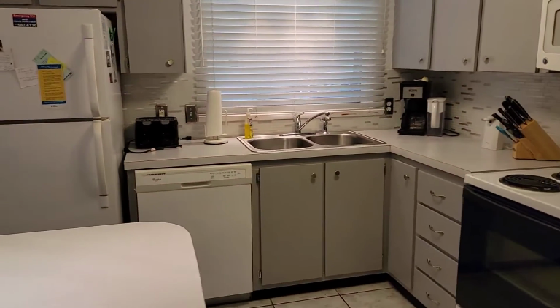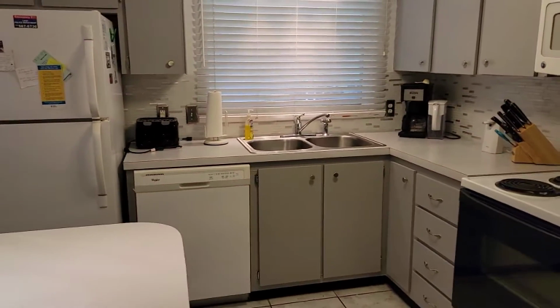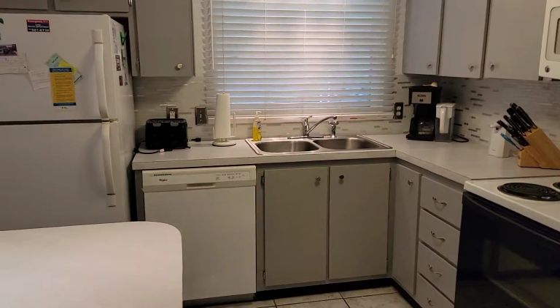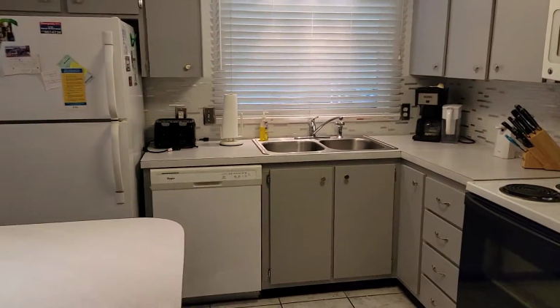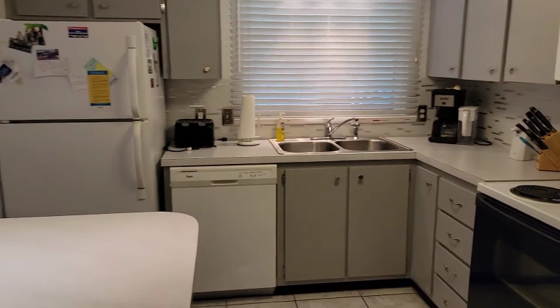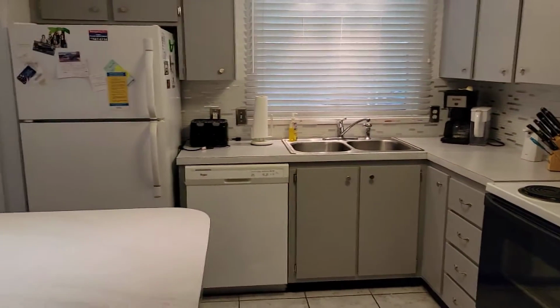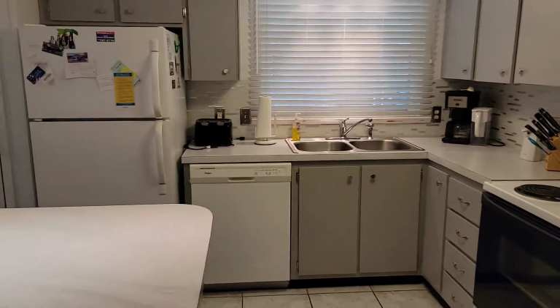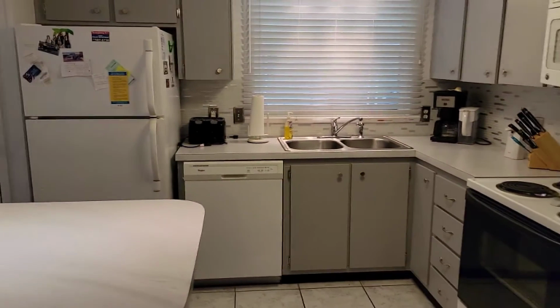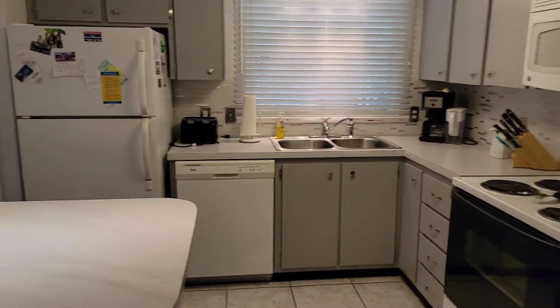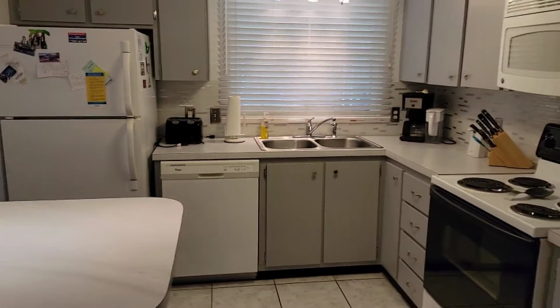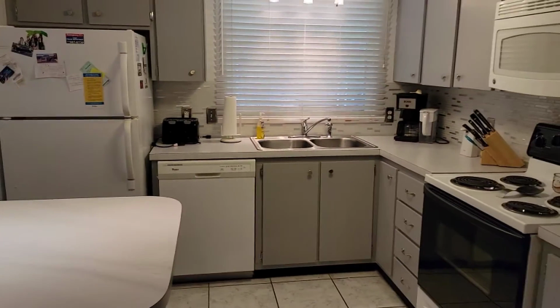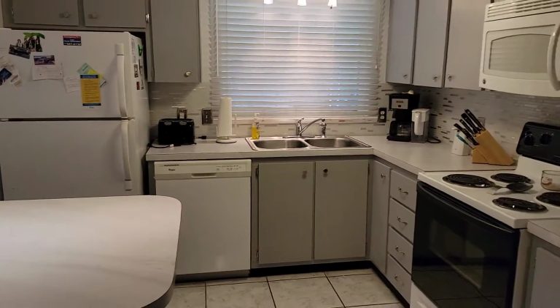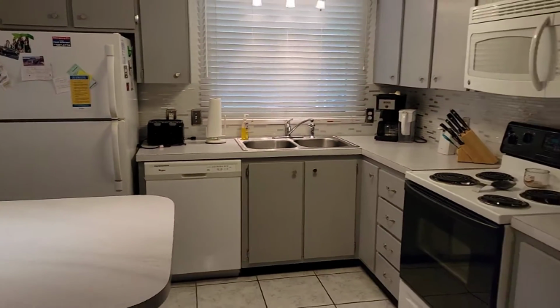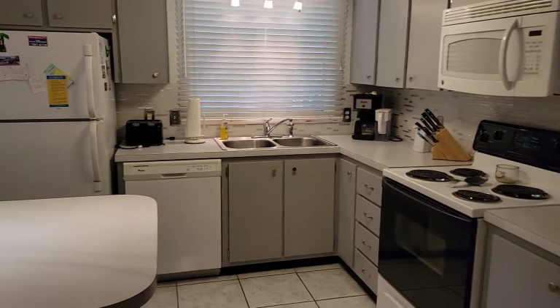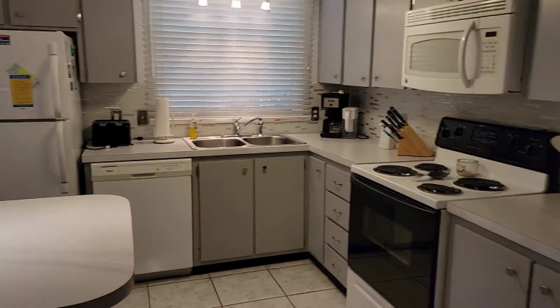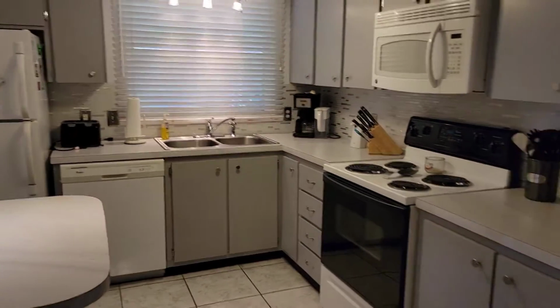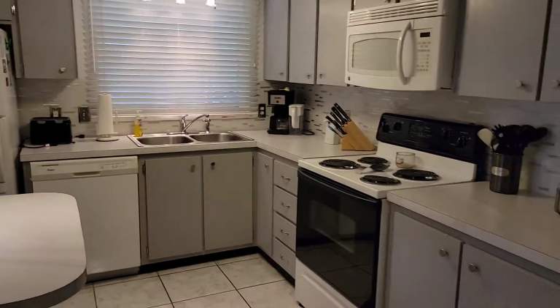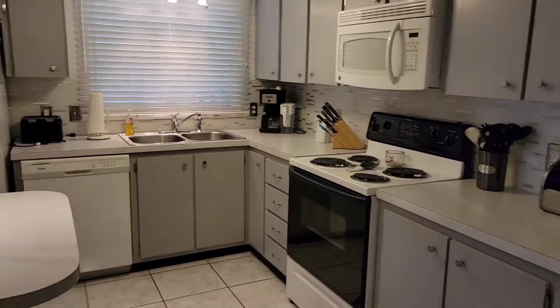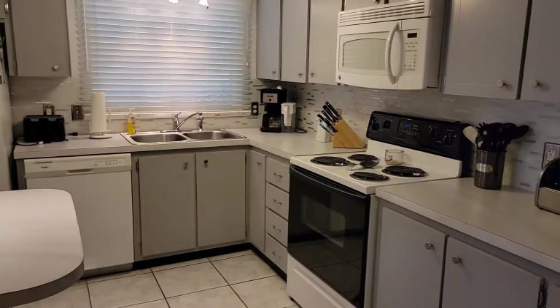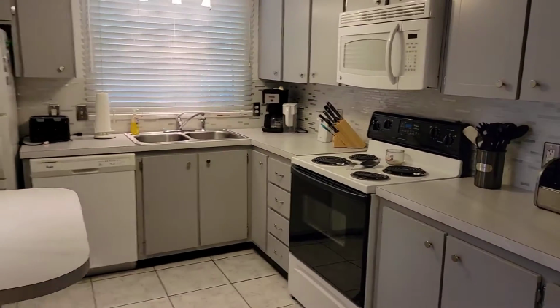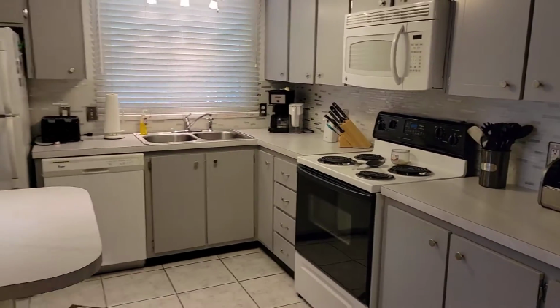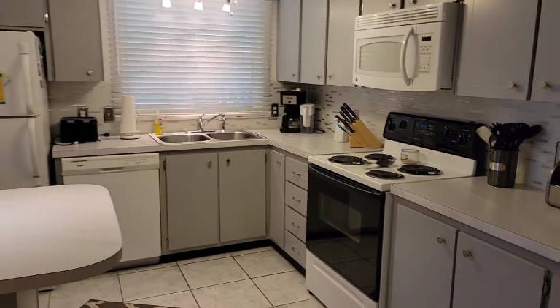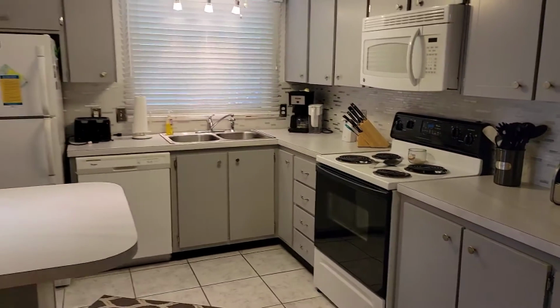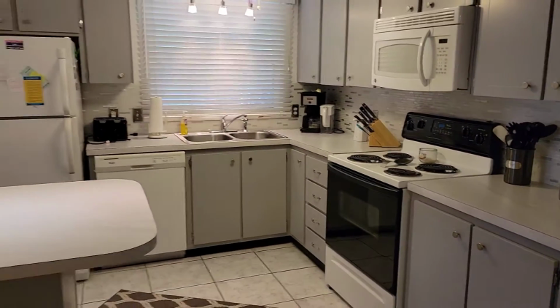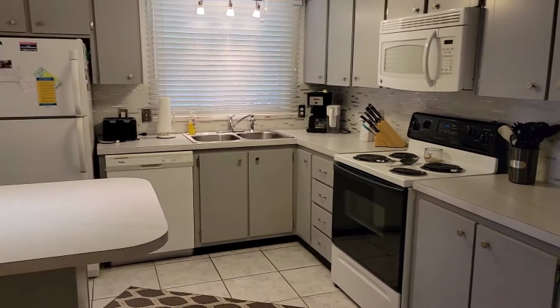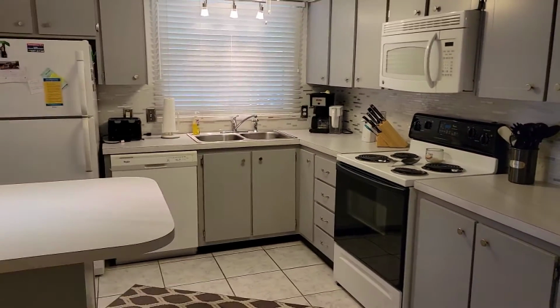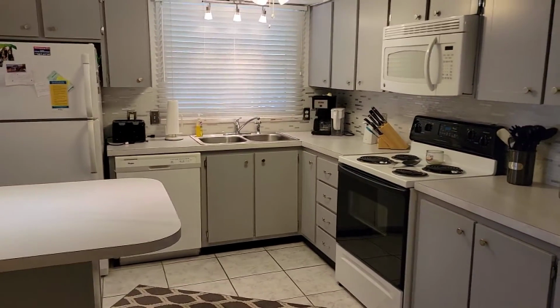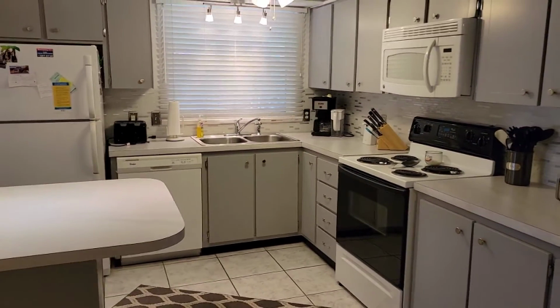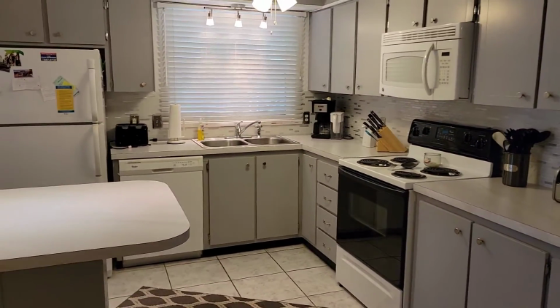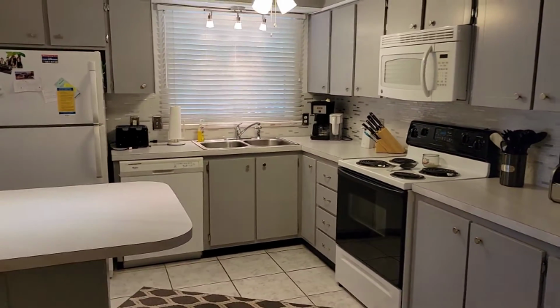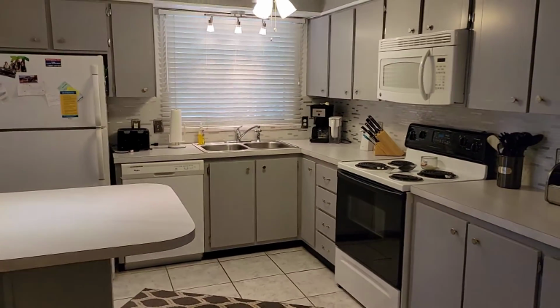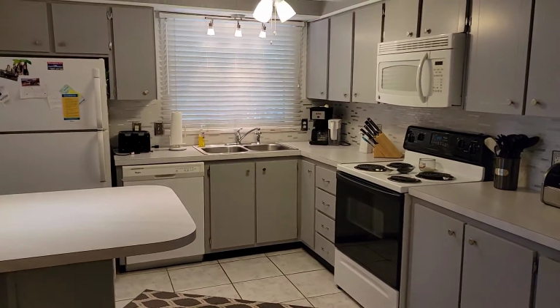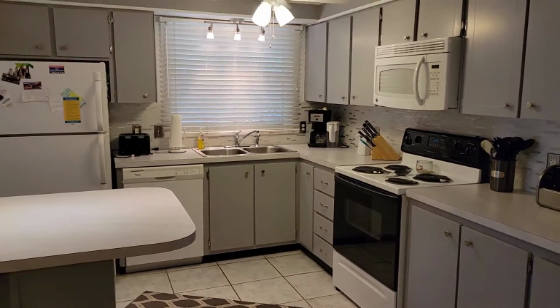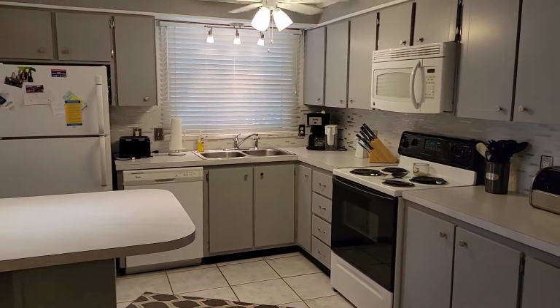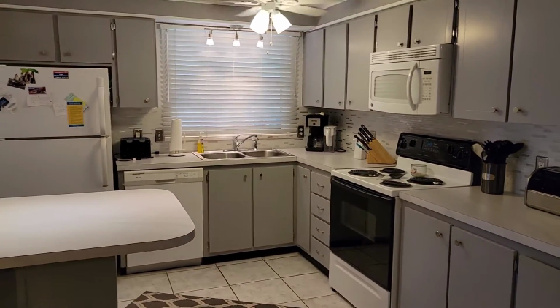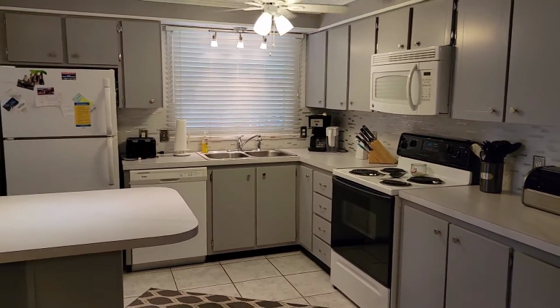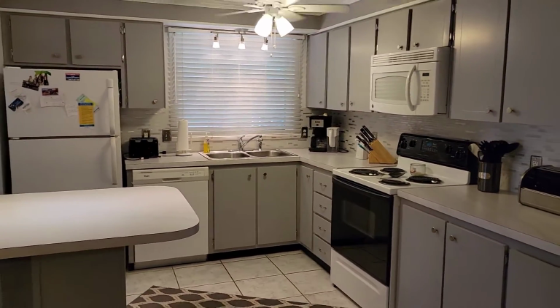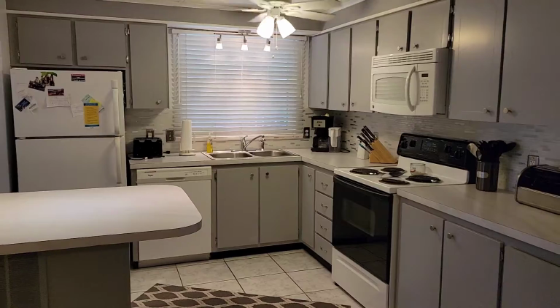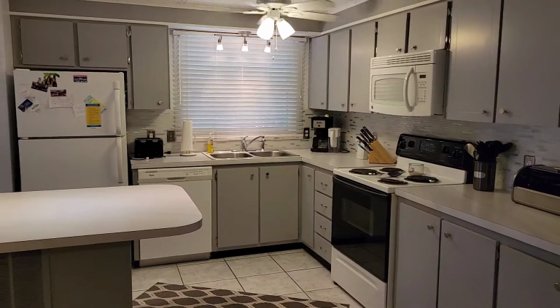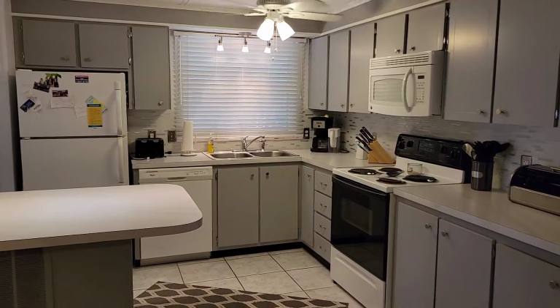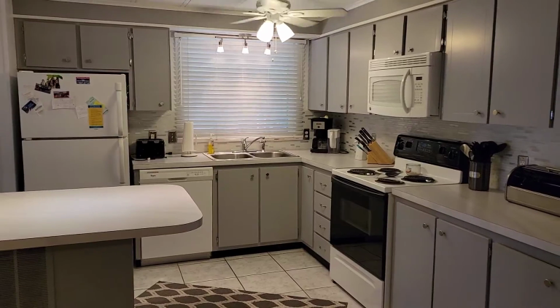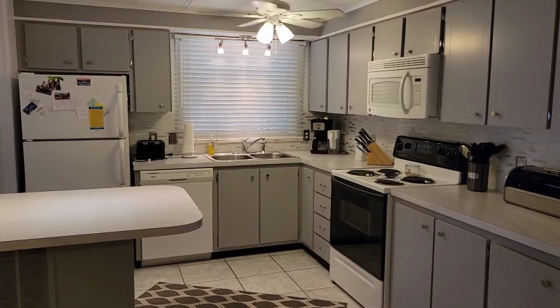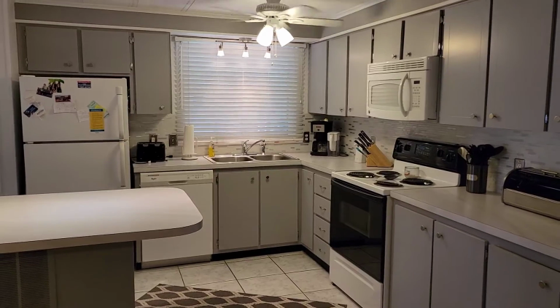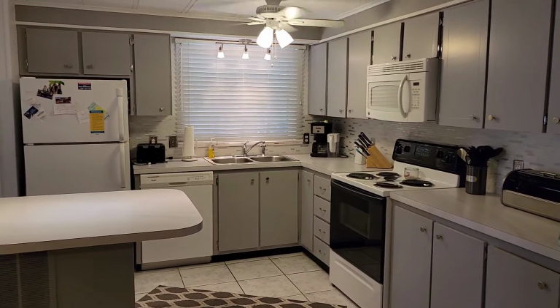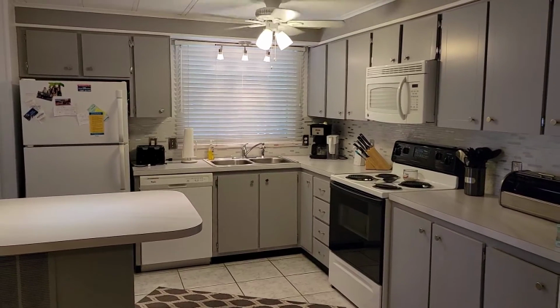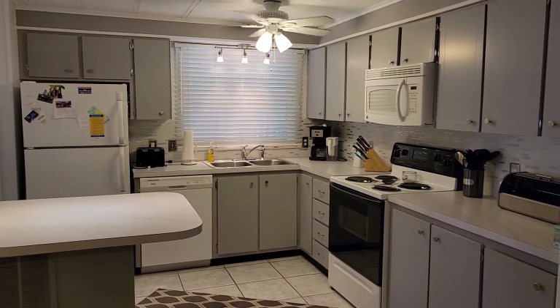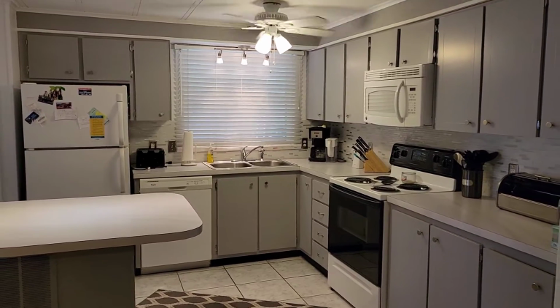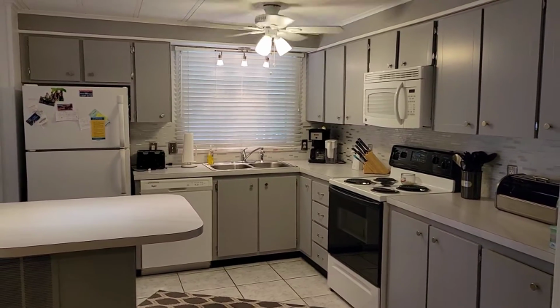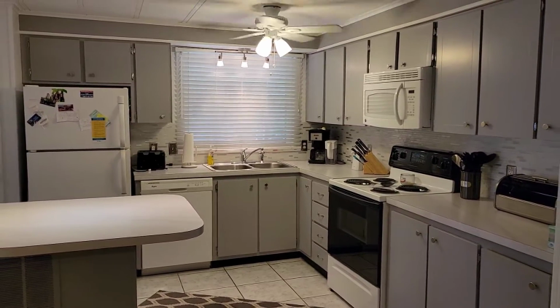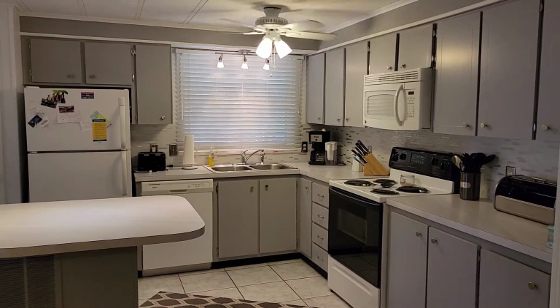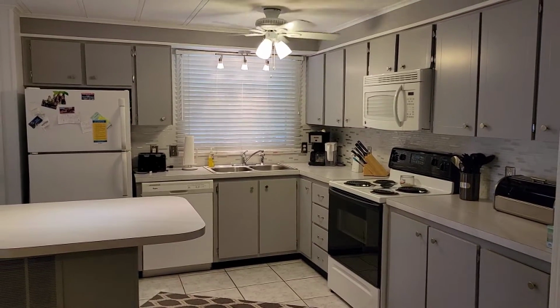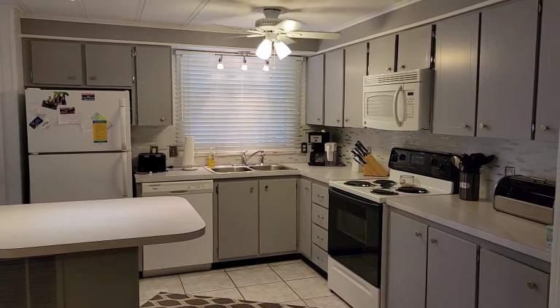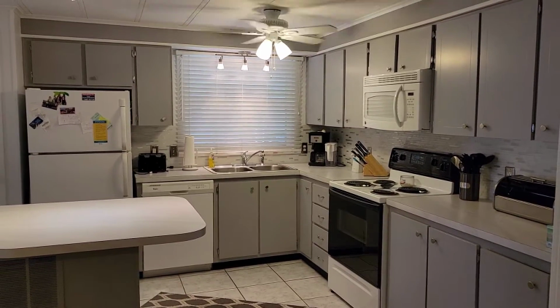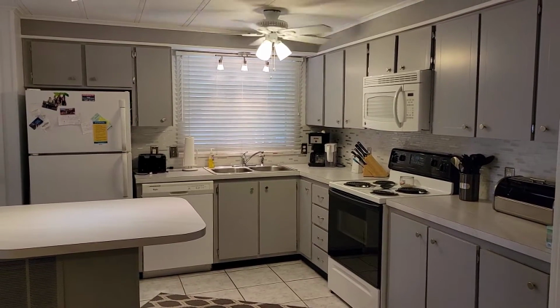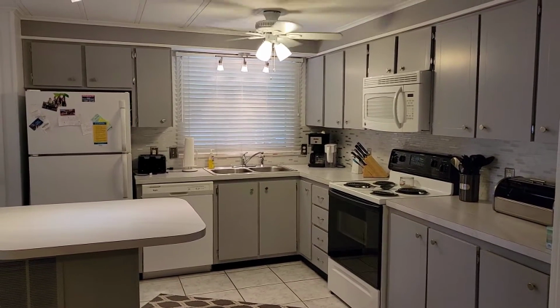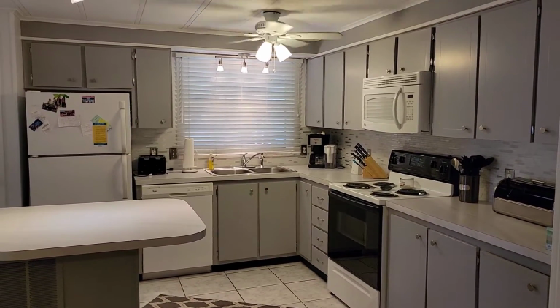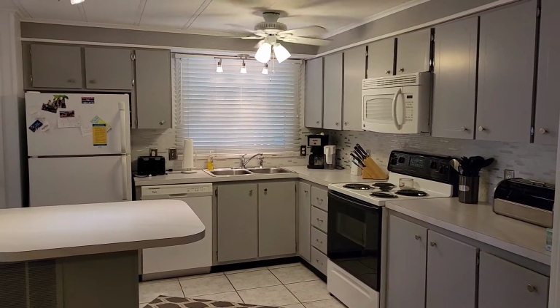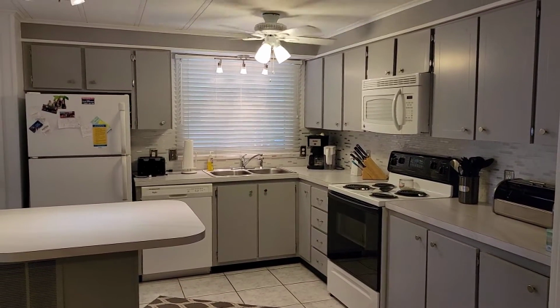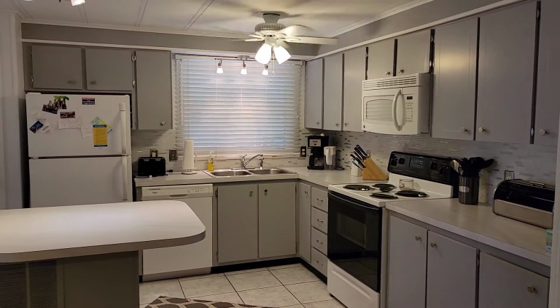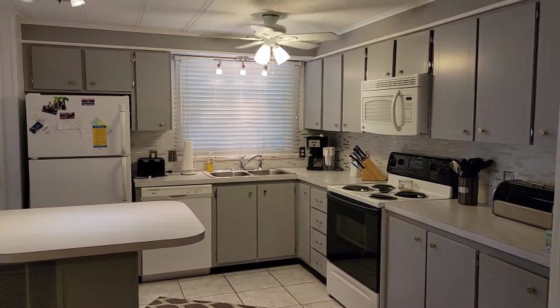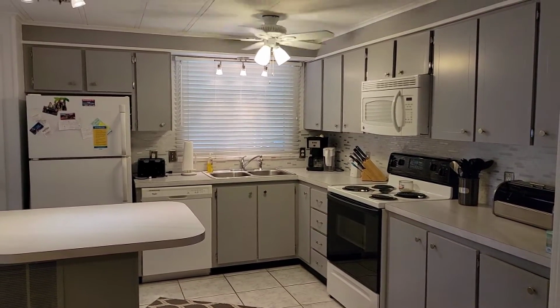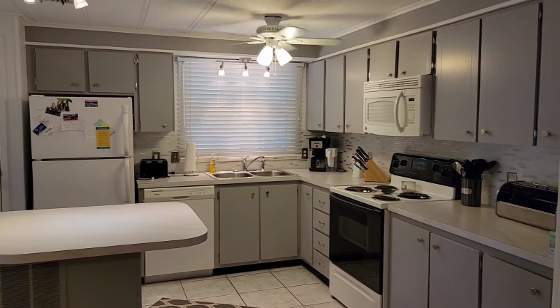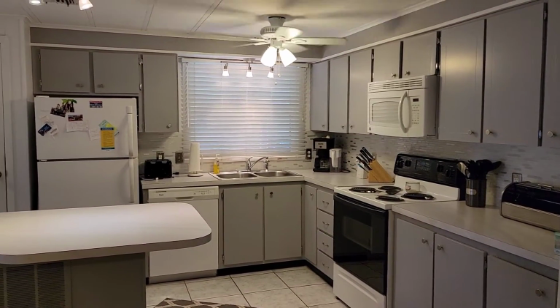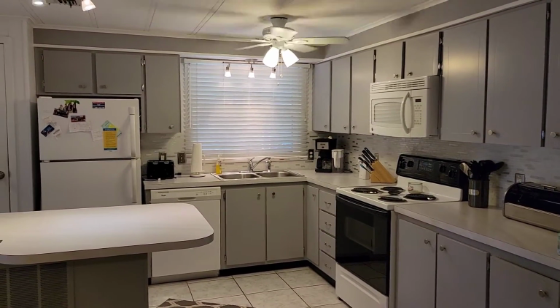And this concludes the virtual tour for Shady Lane Oaks, Unit 152.